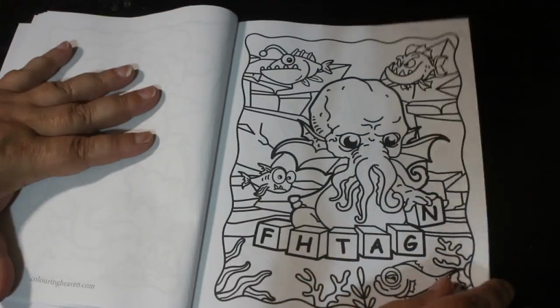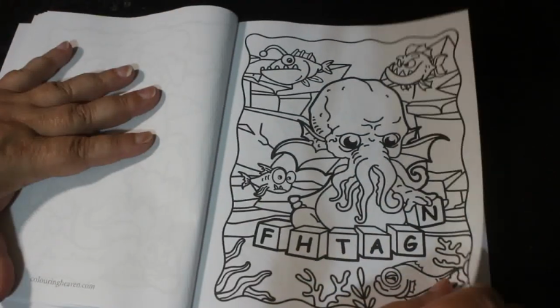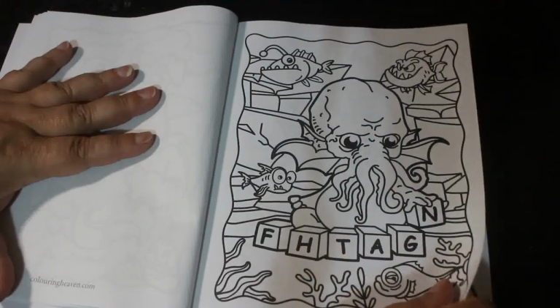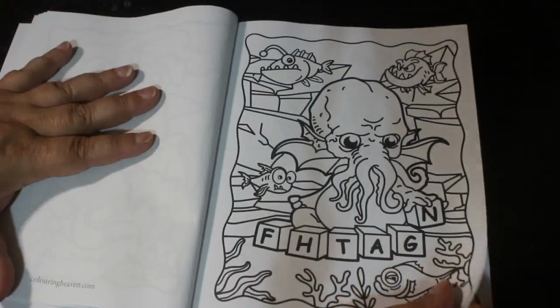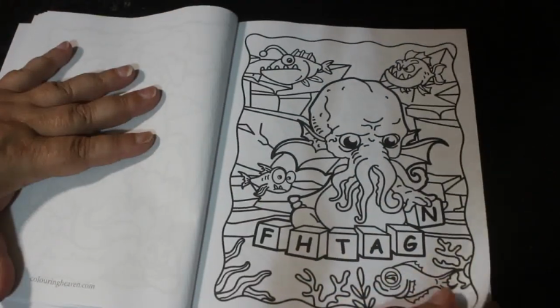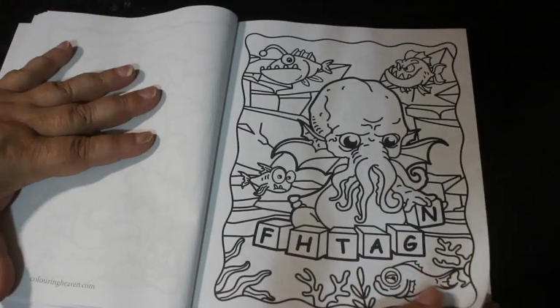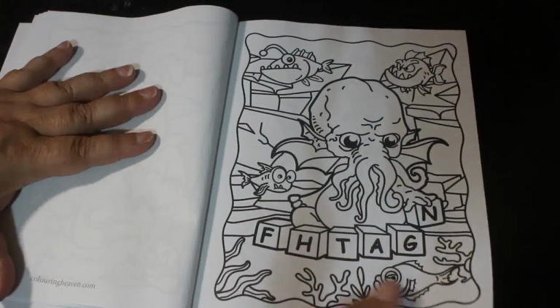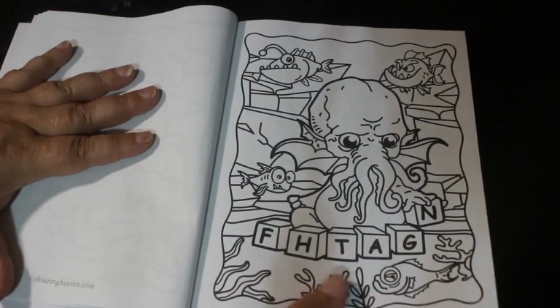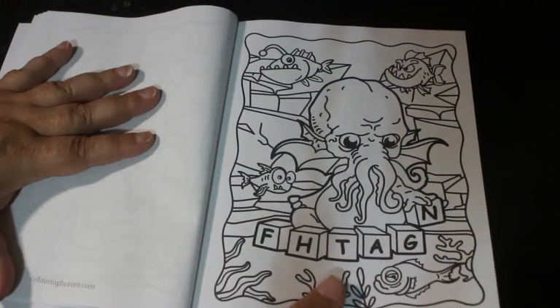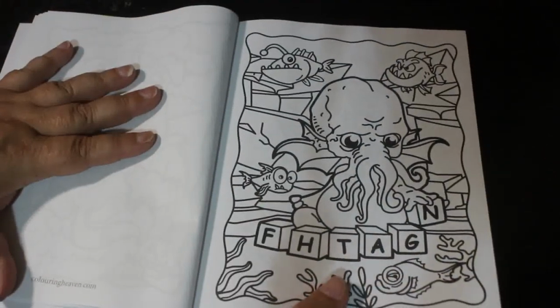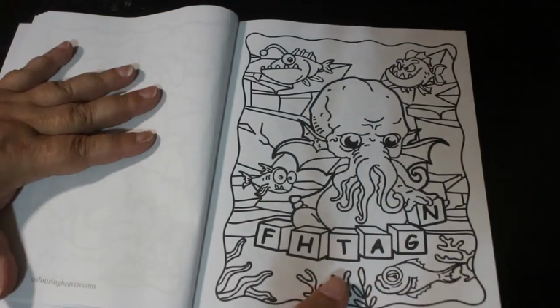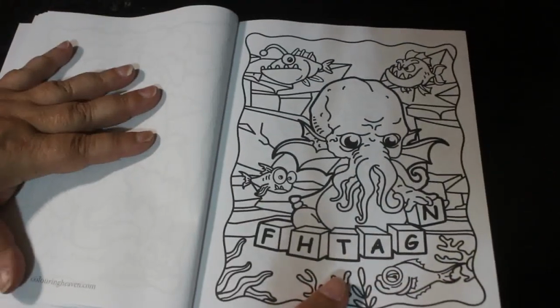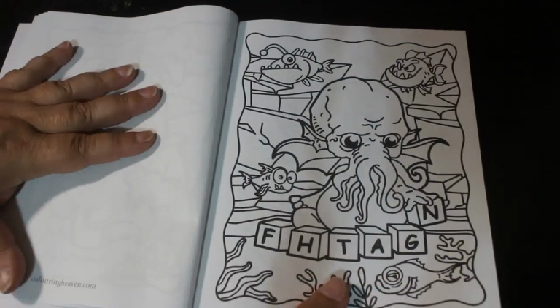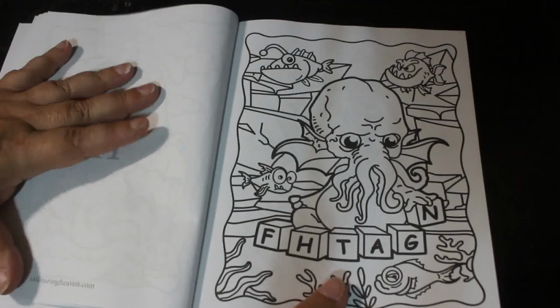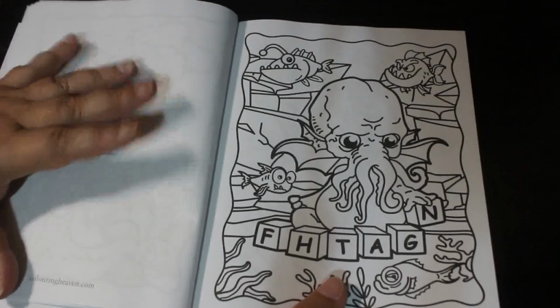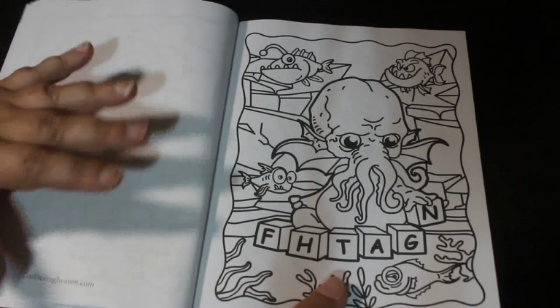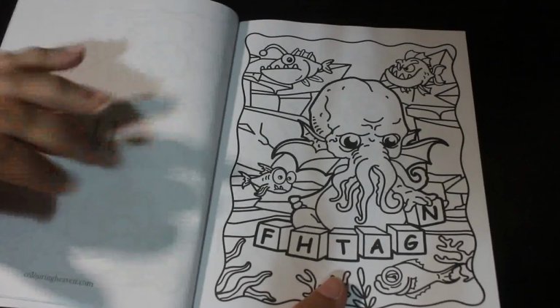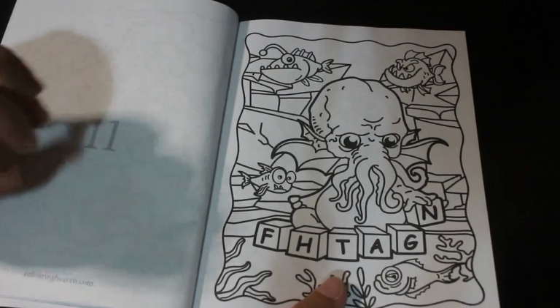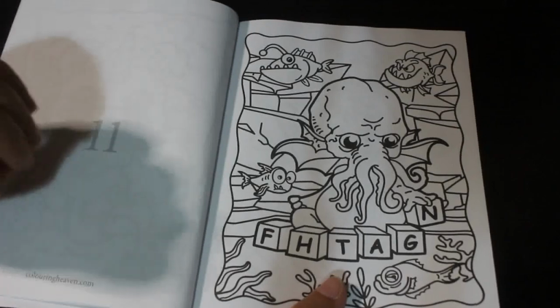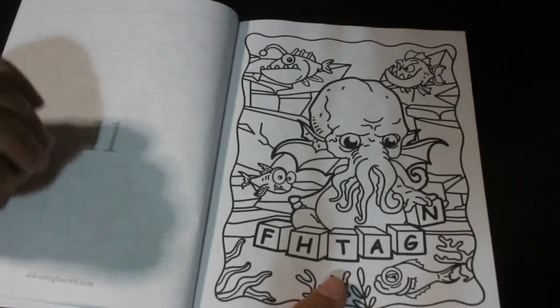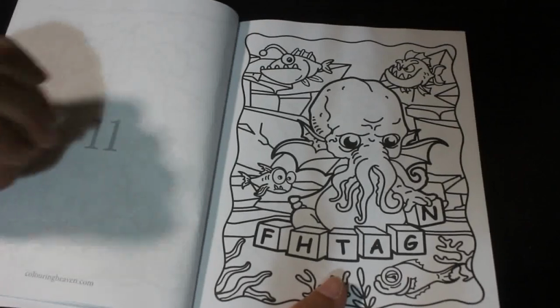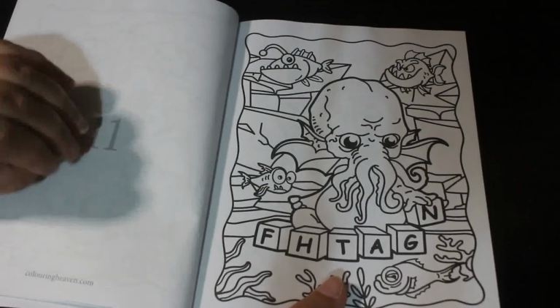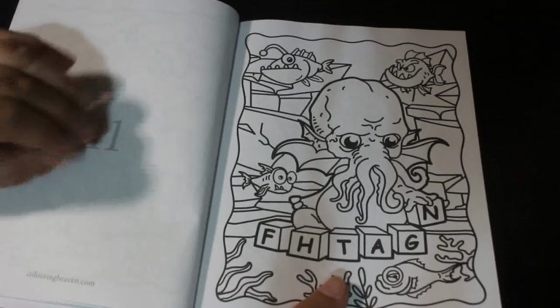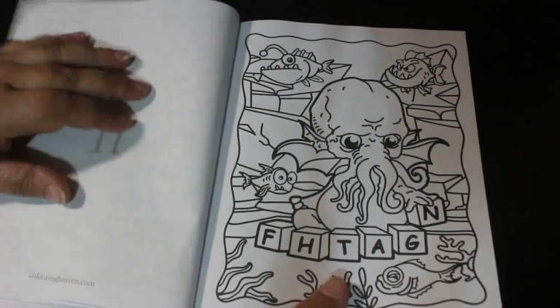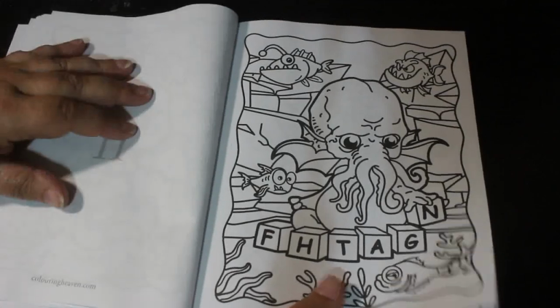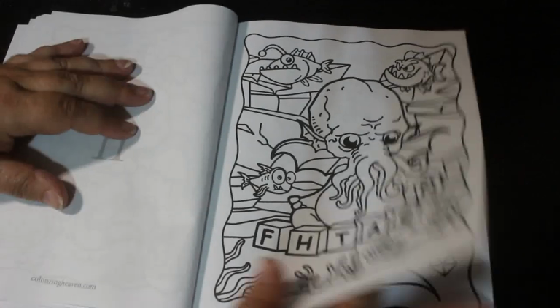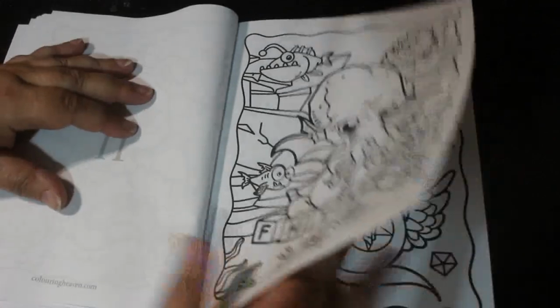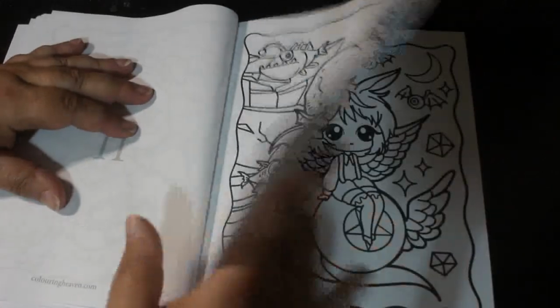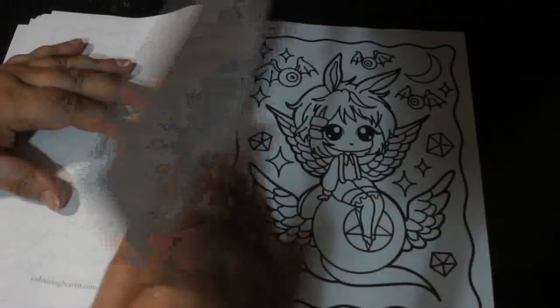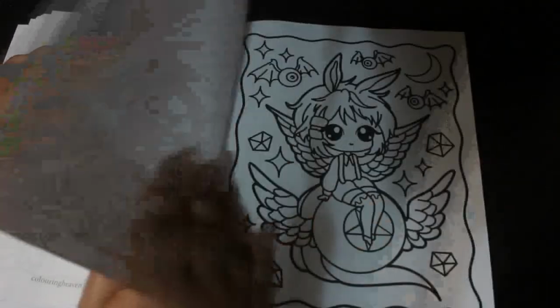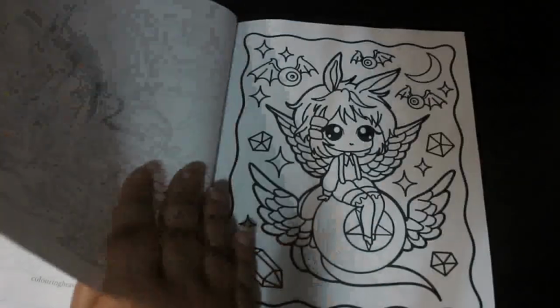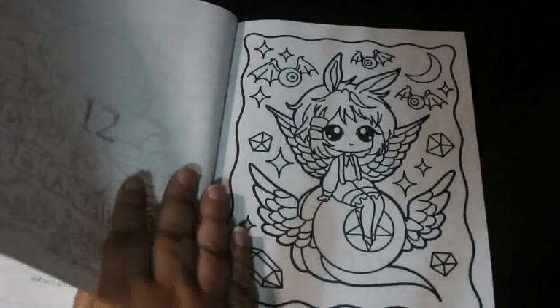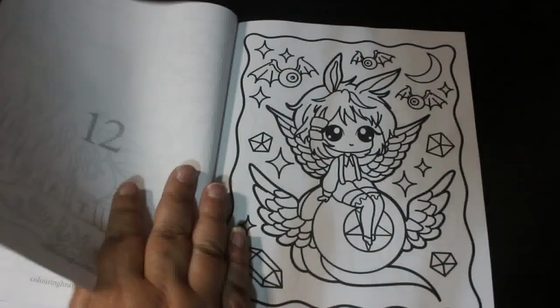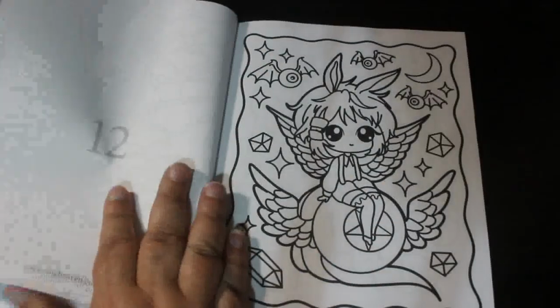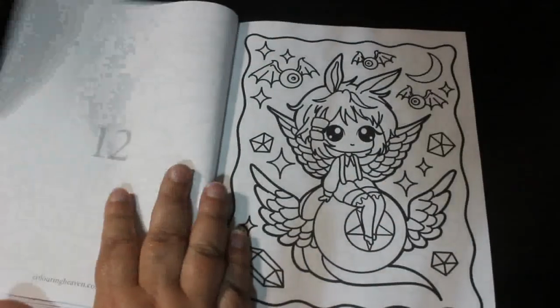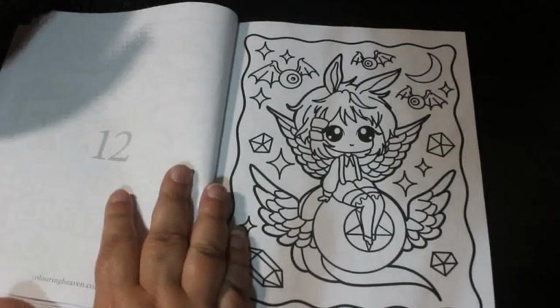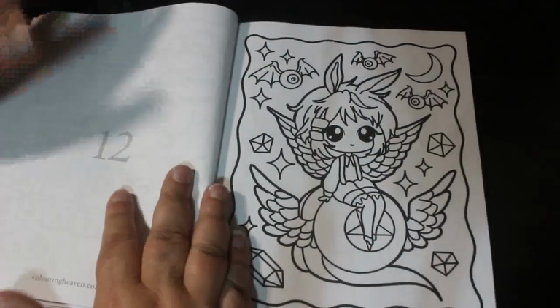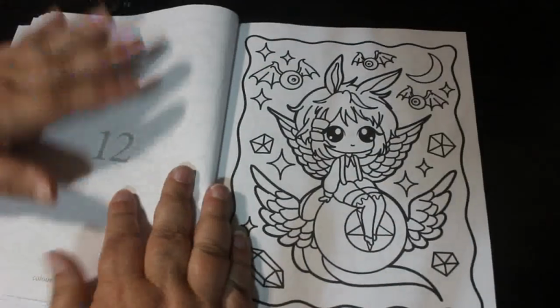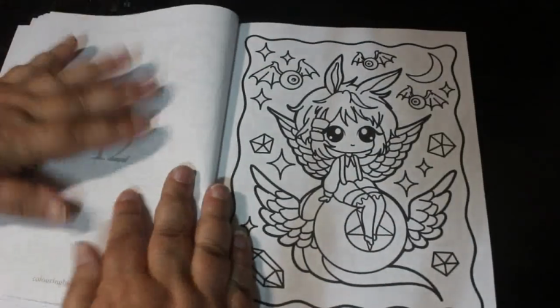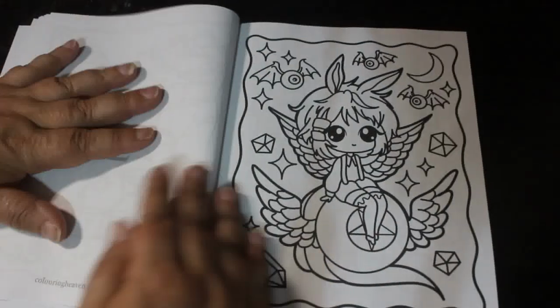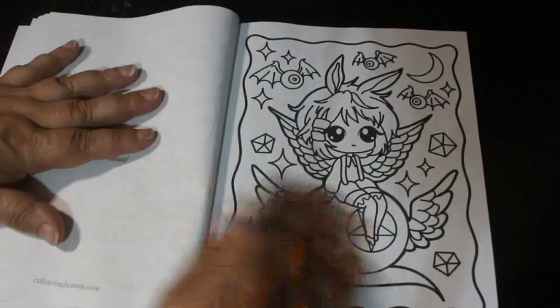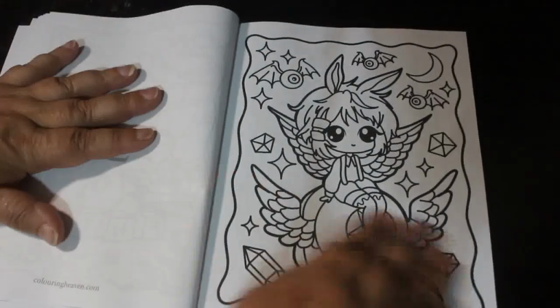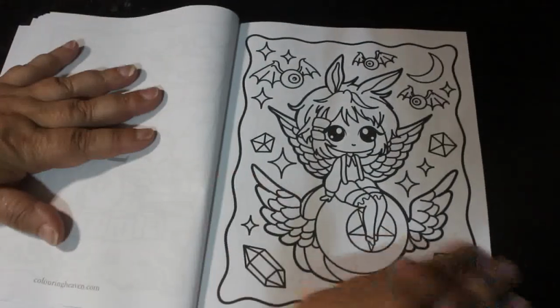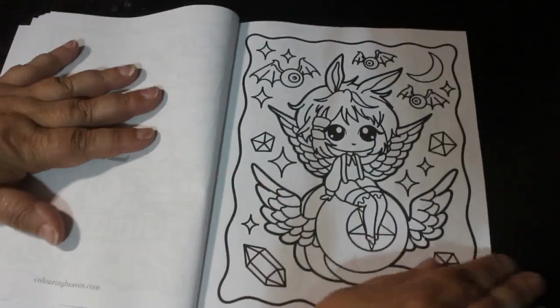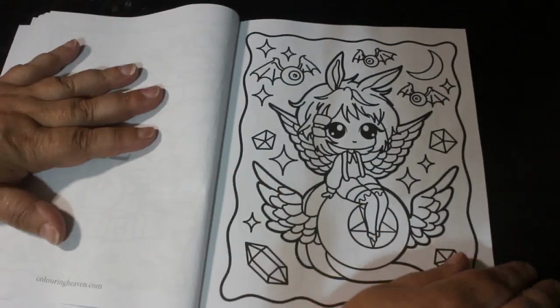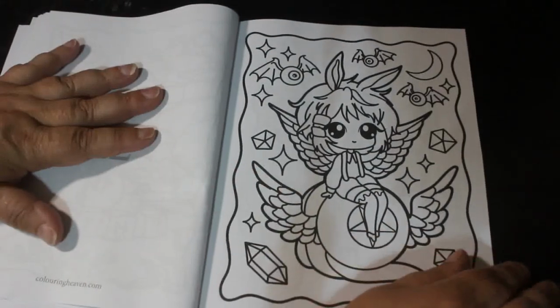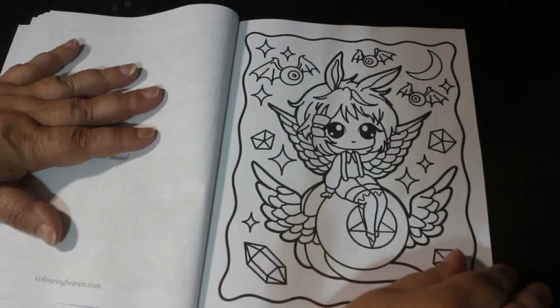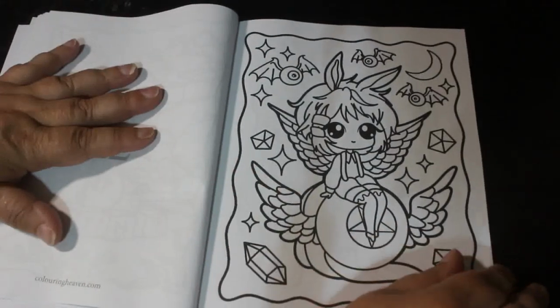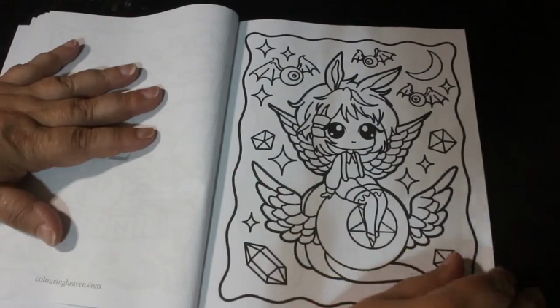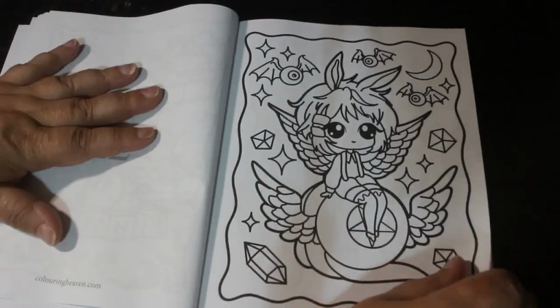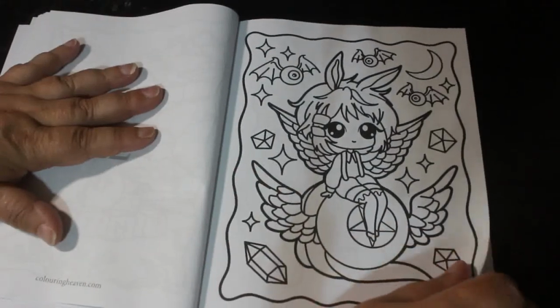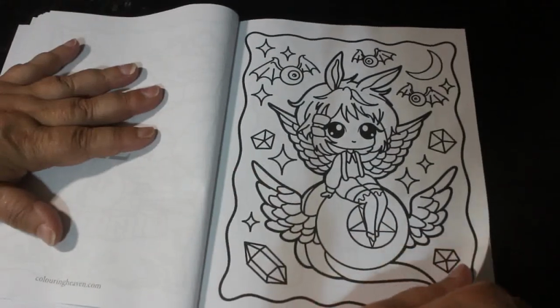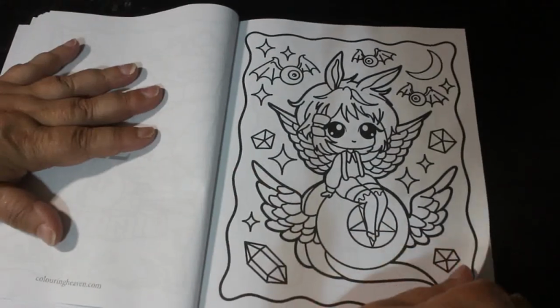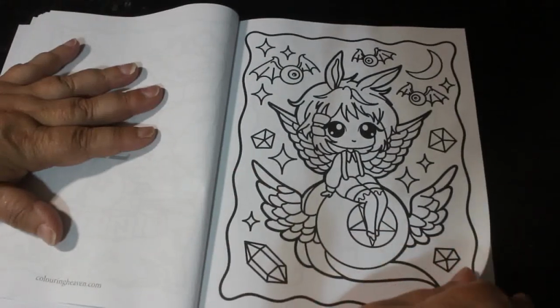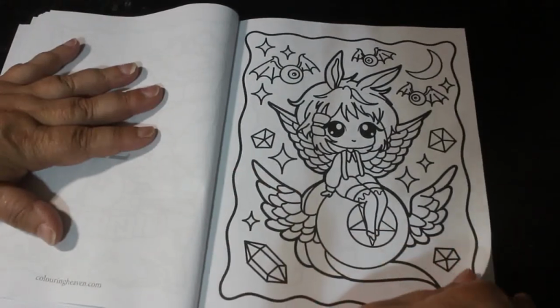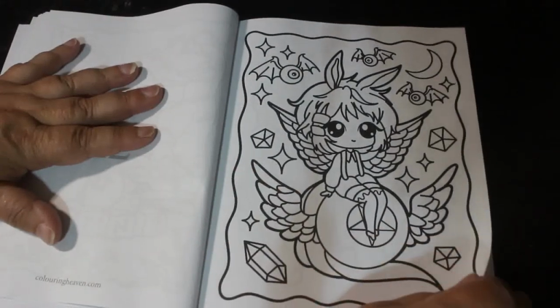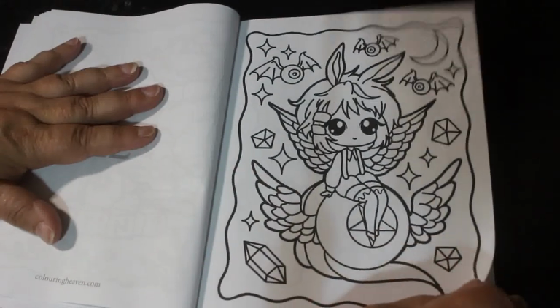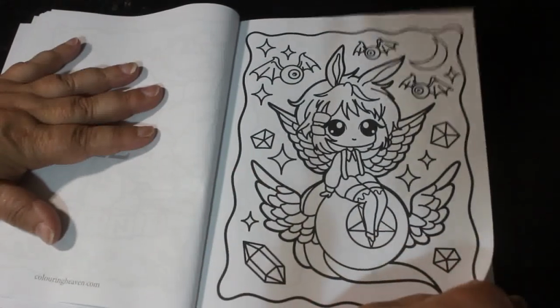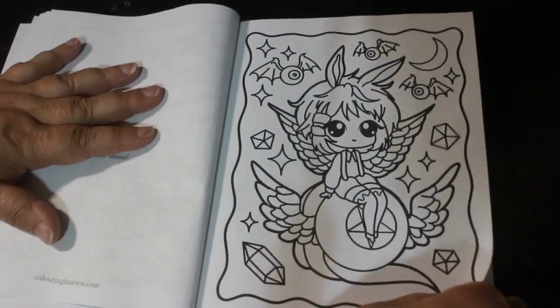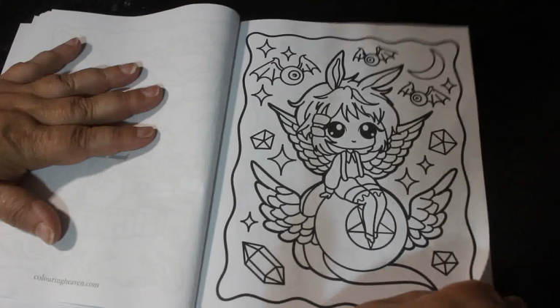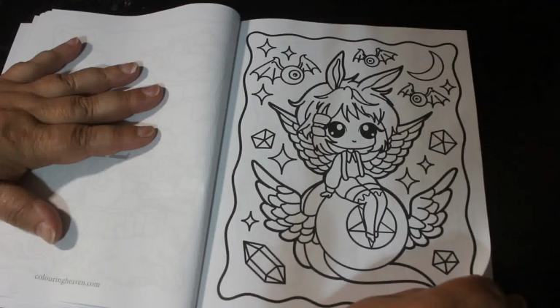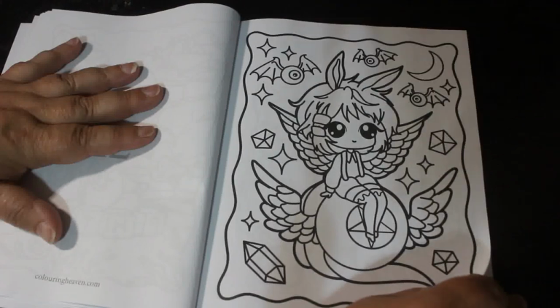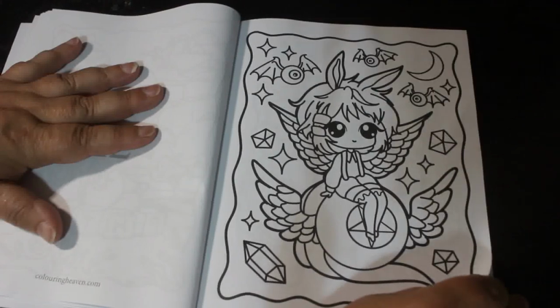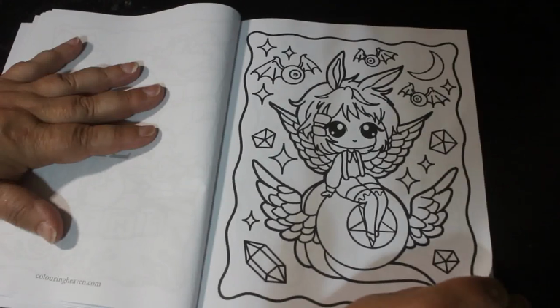I actually do quite like these small magazines. They are great because they fit on a shelf that hasn't got much on it.